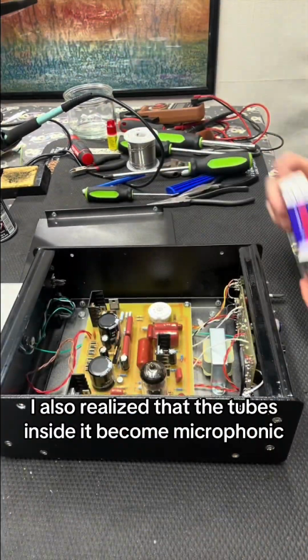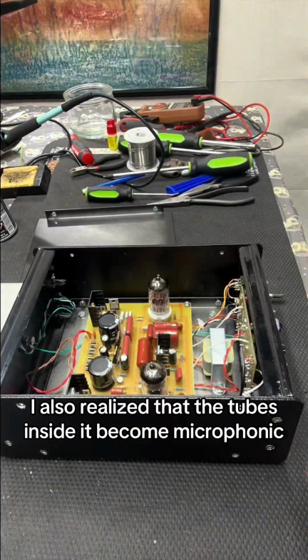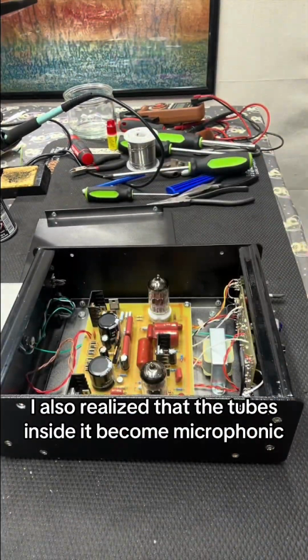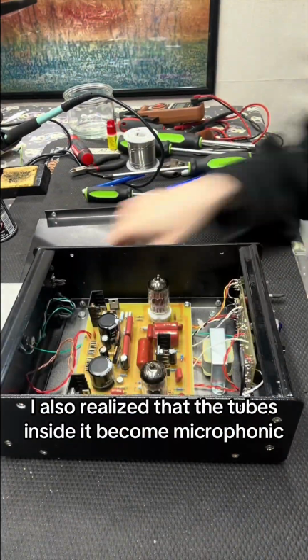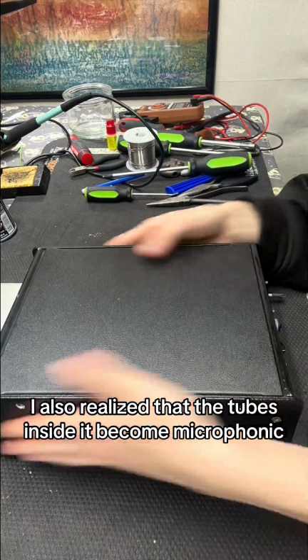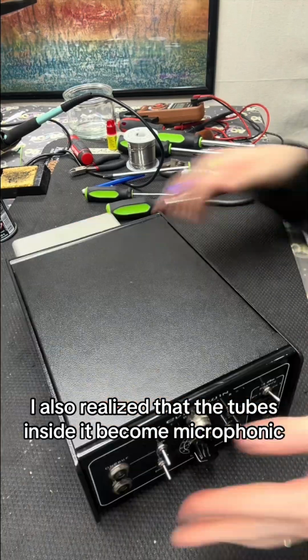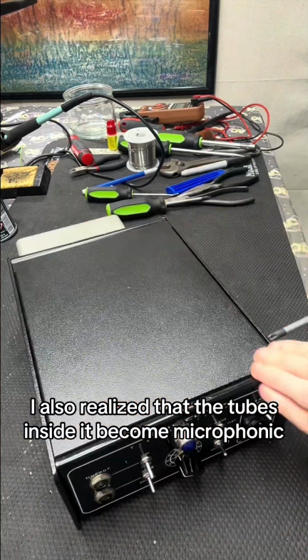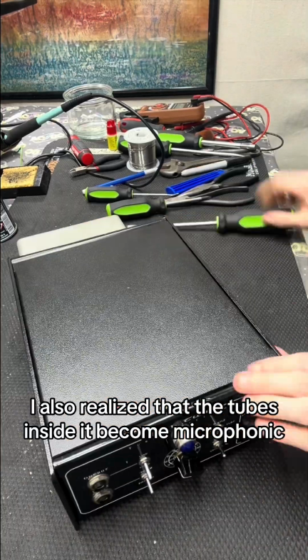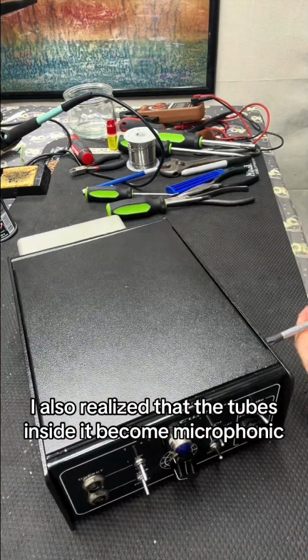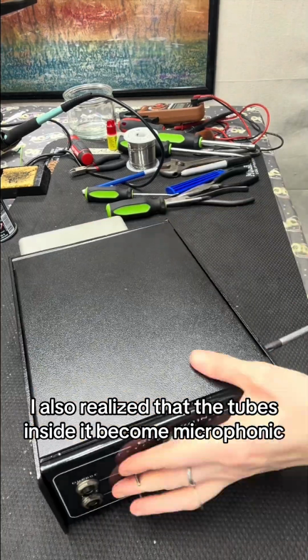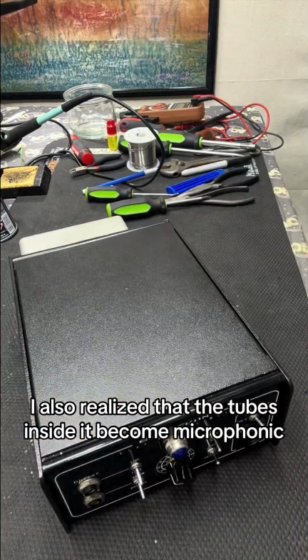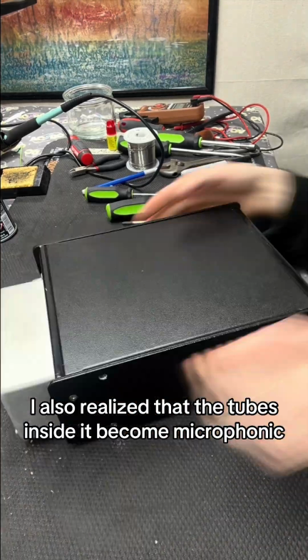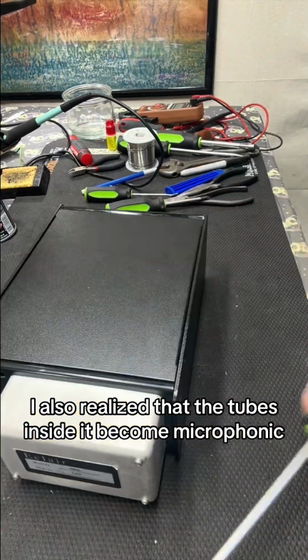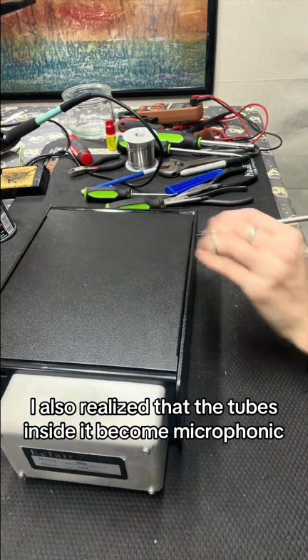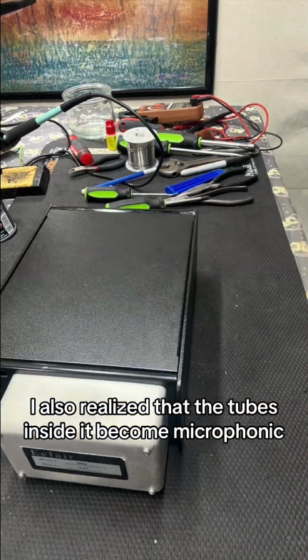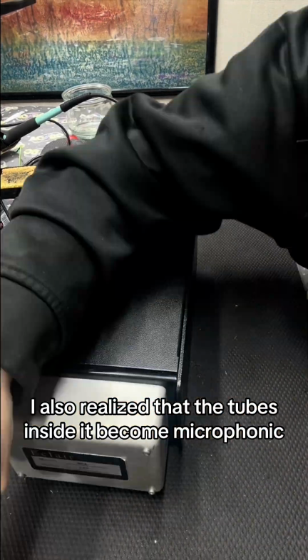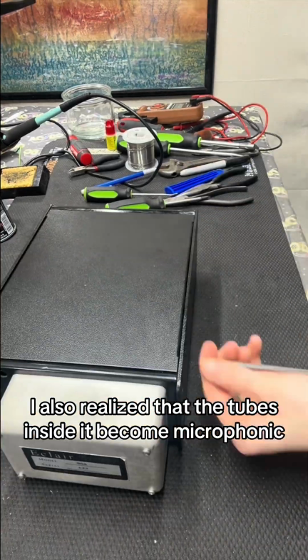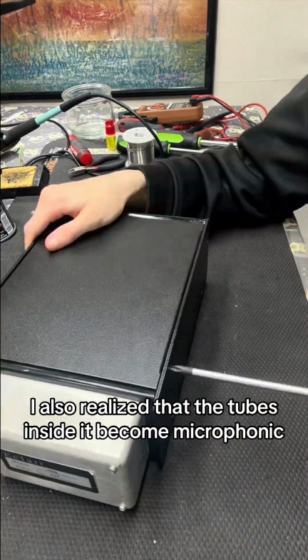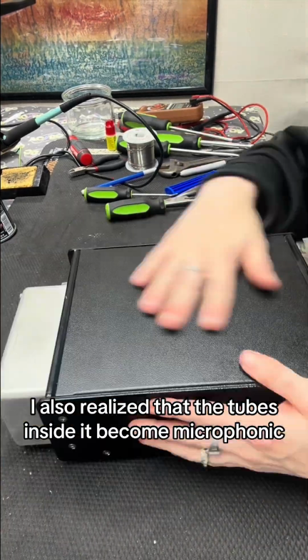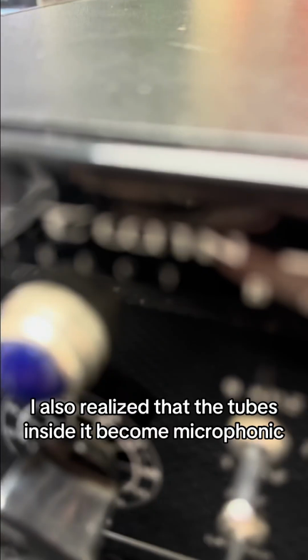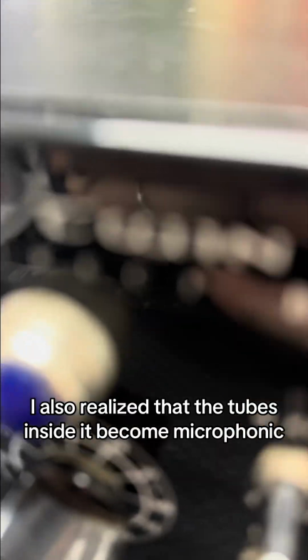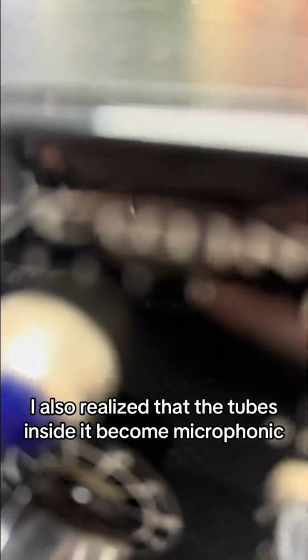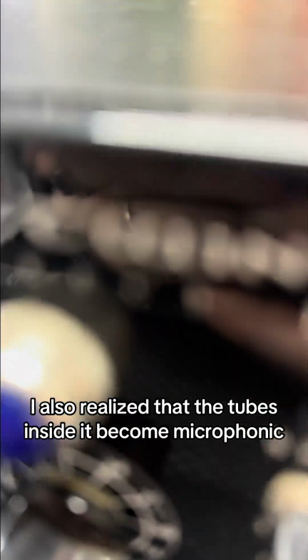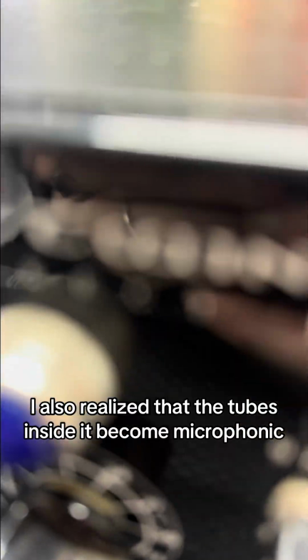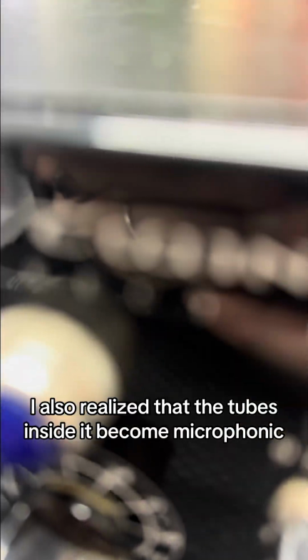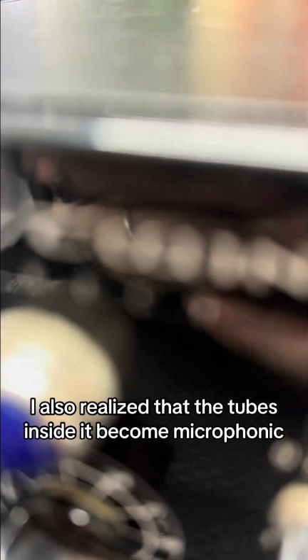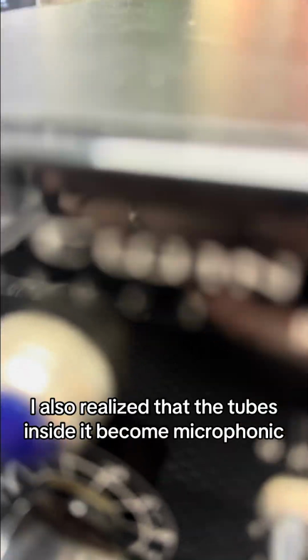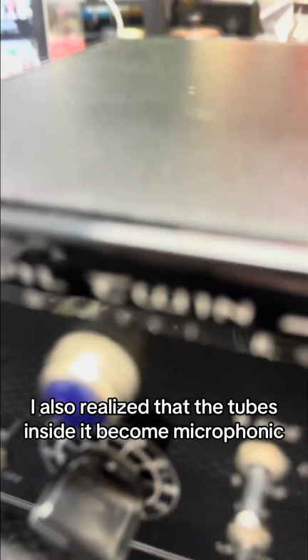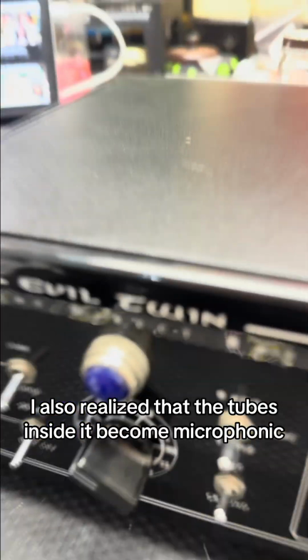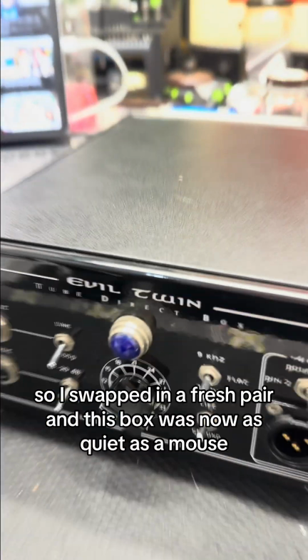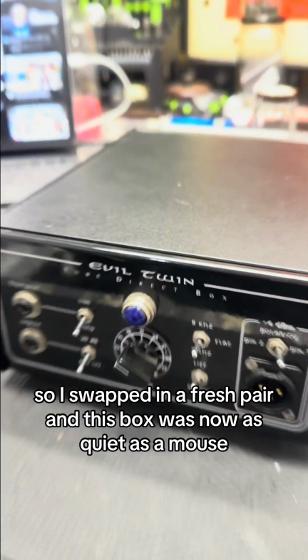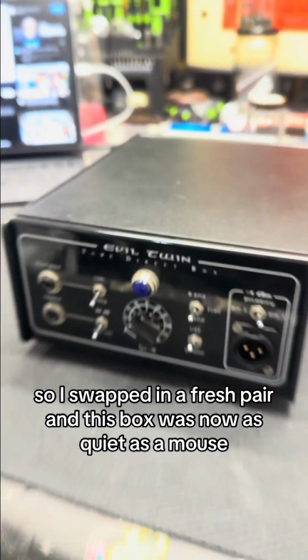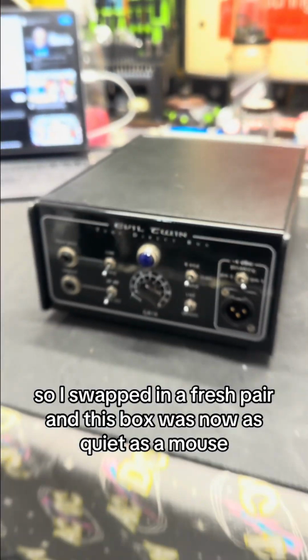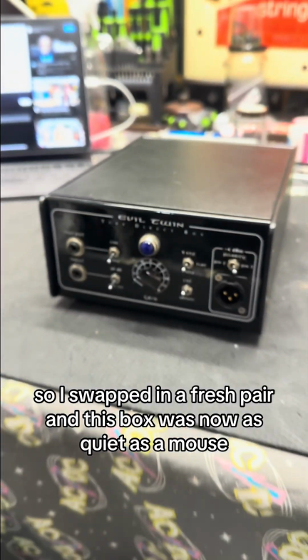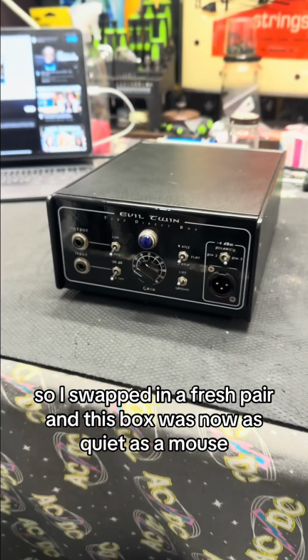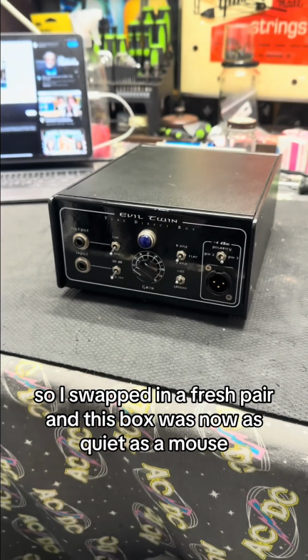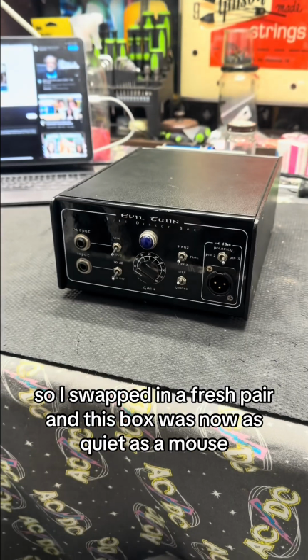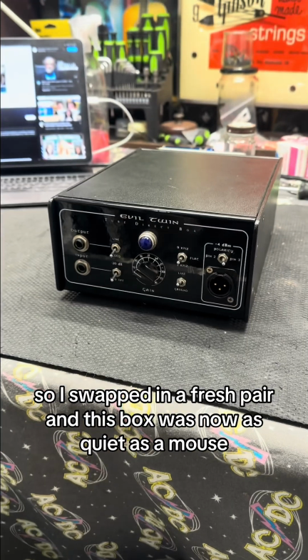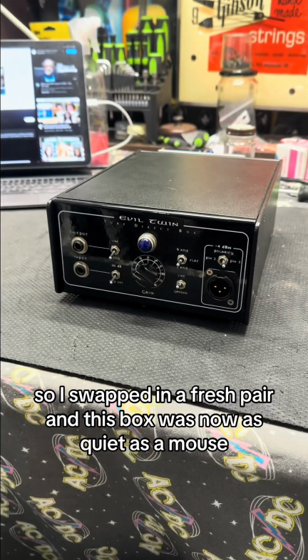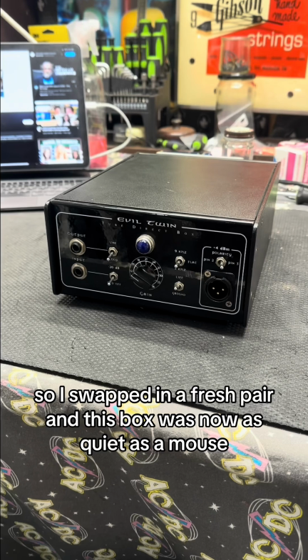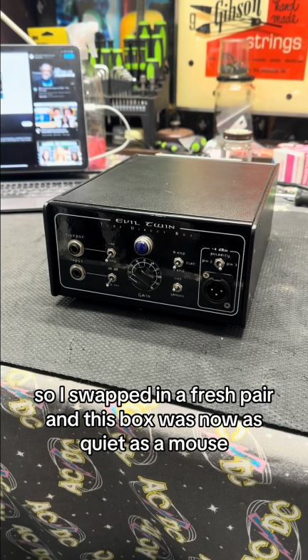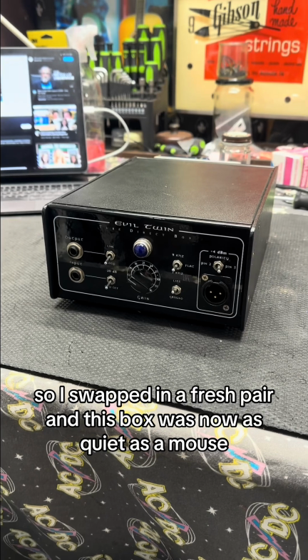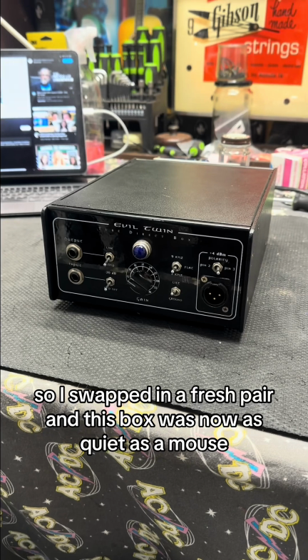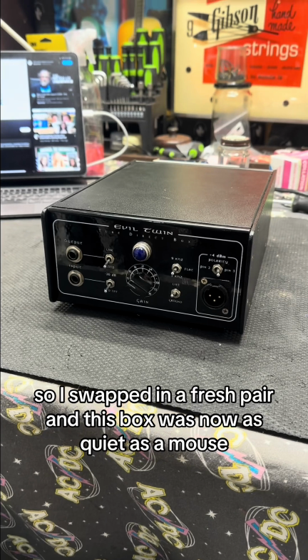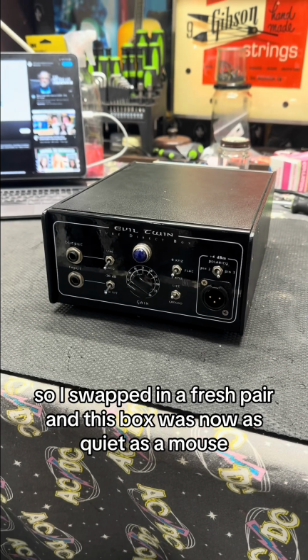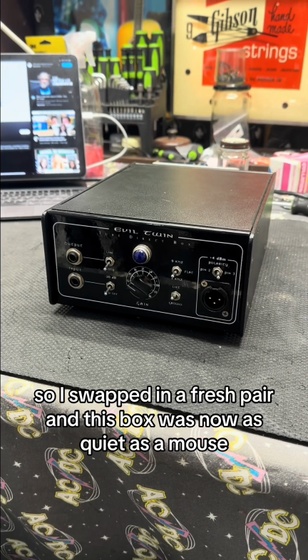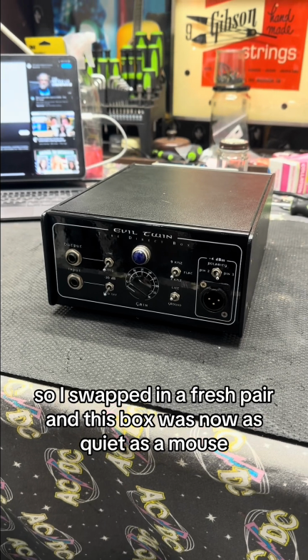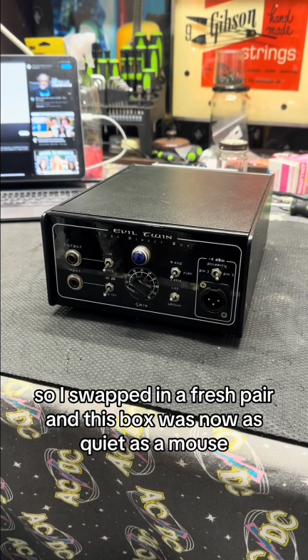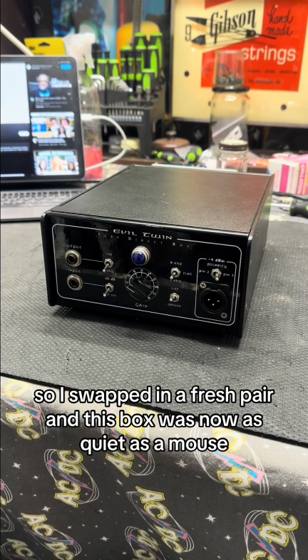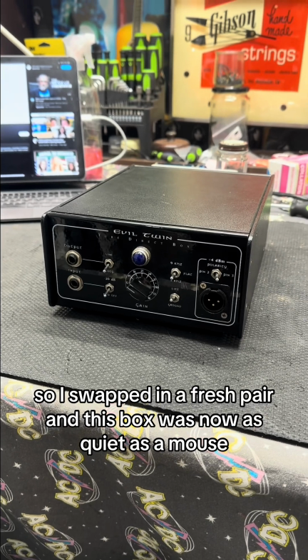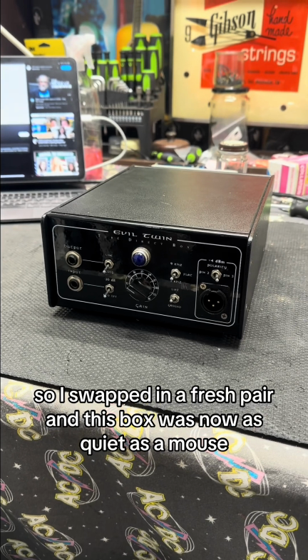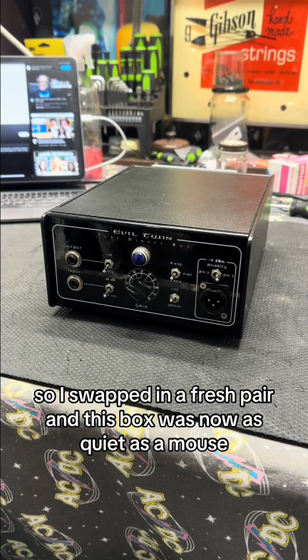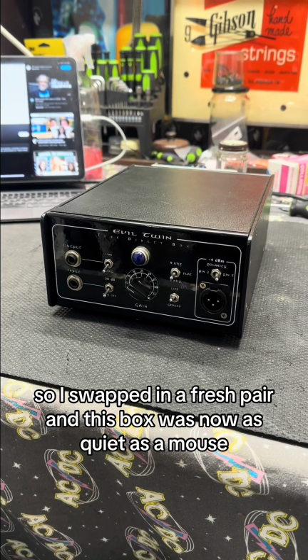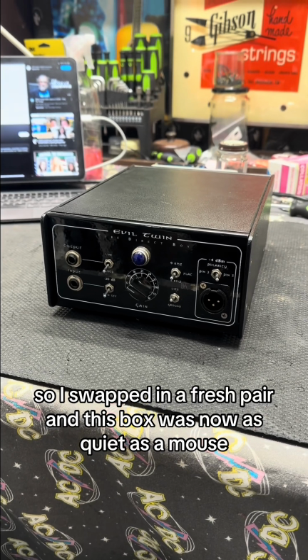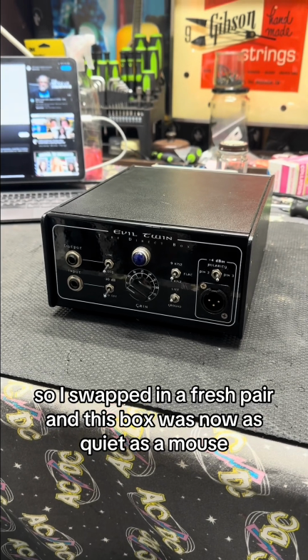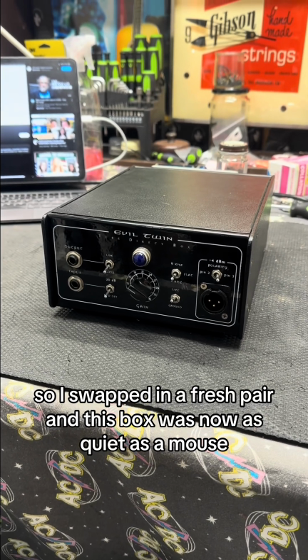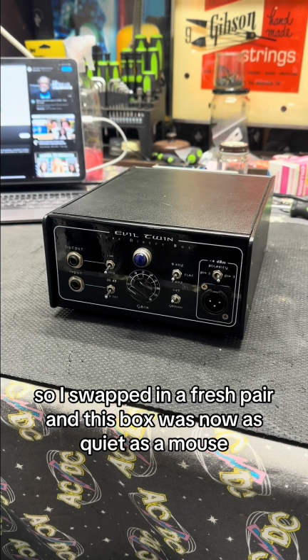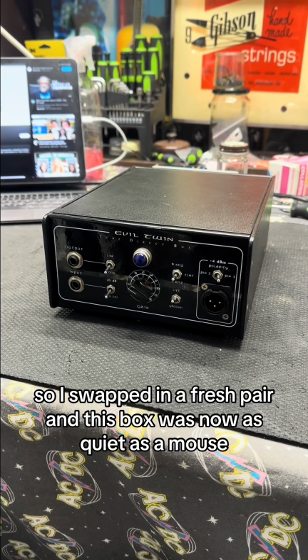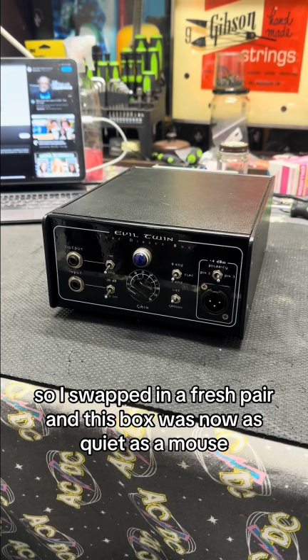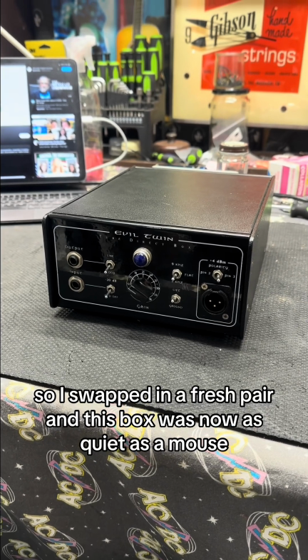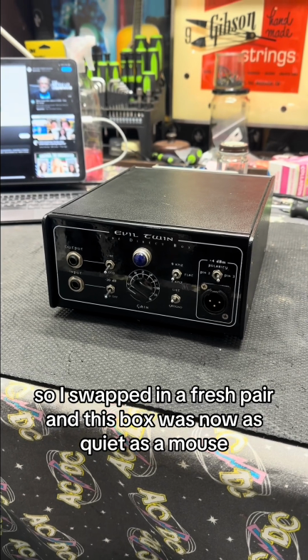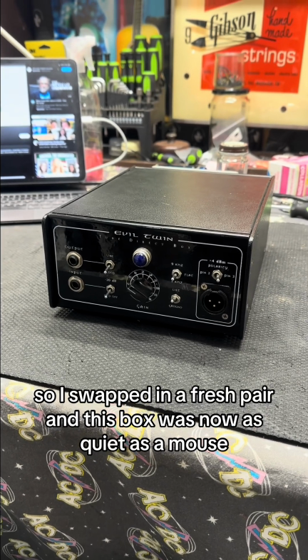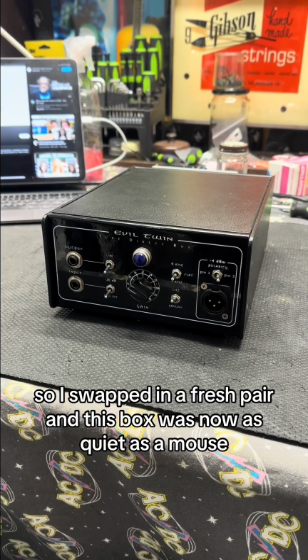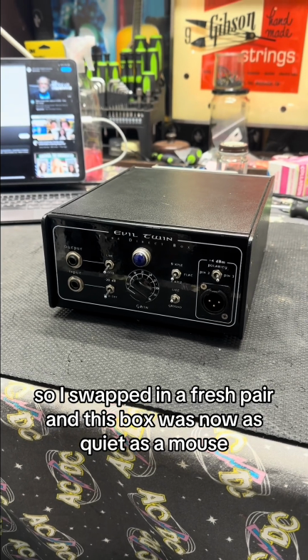After replacing the bad caps, I also realized that the tubes inside had become microphonic, so I swapped in a fresh pair, and this box was now as quiet as a mouse.